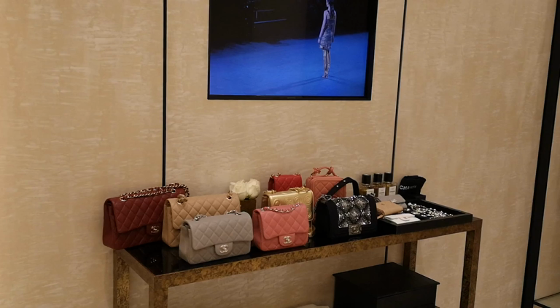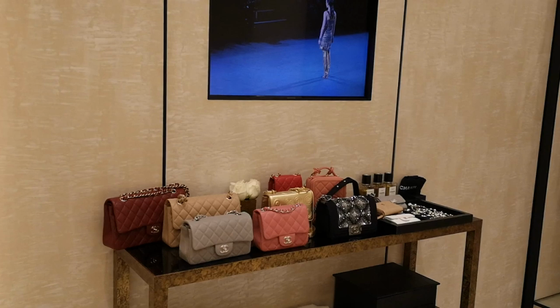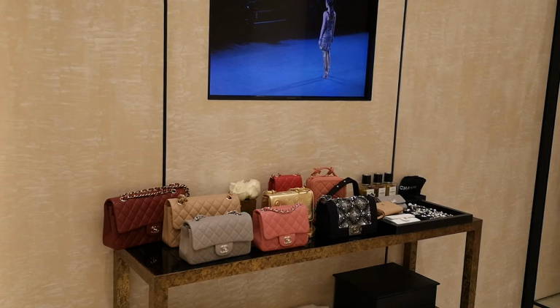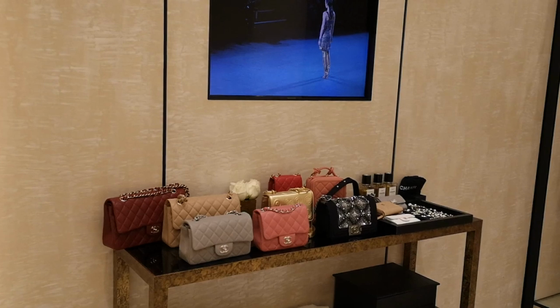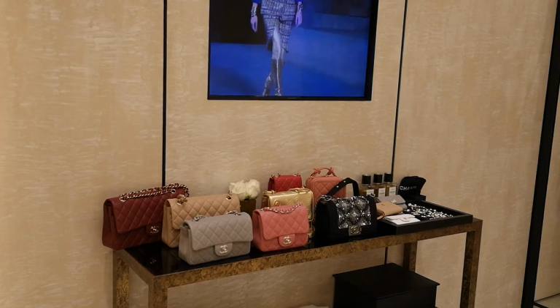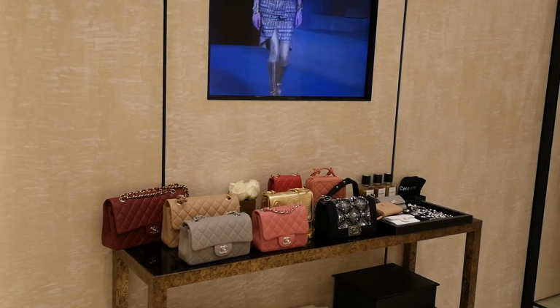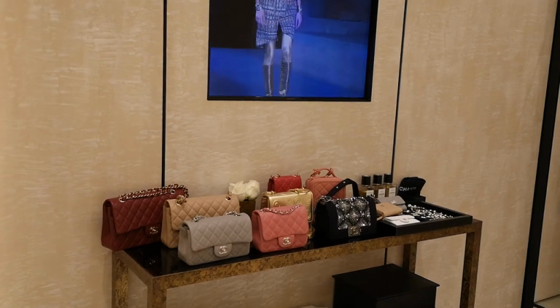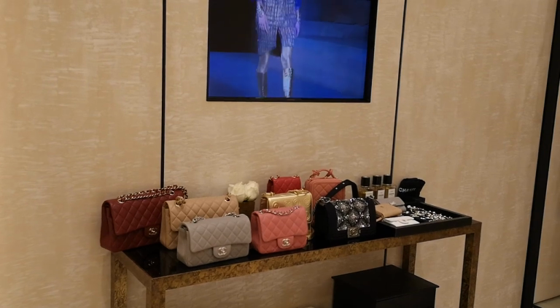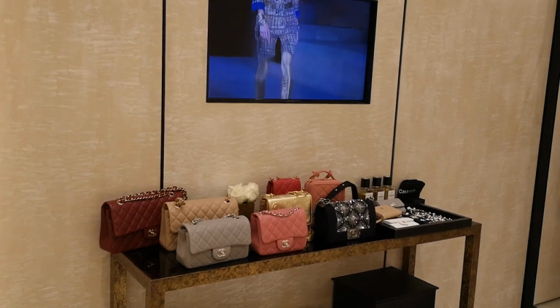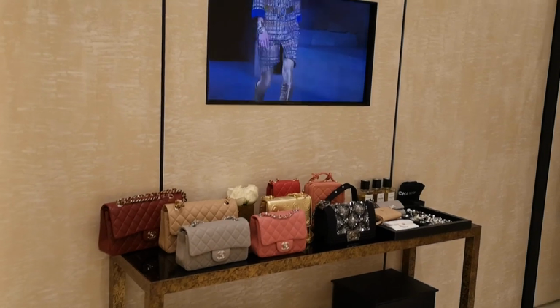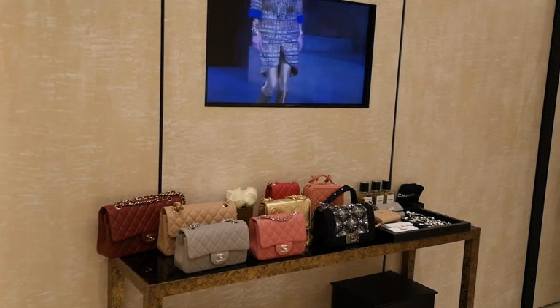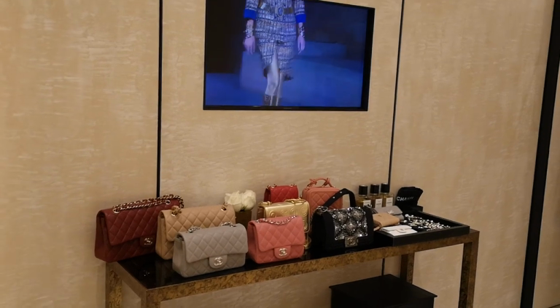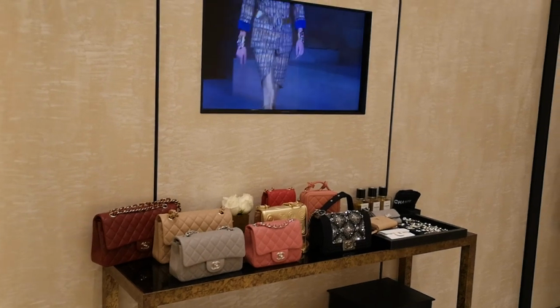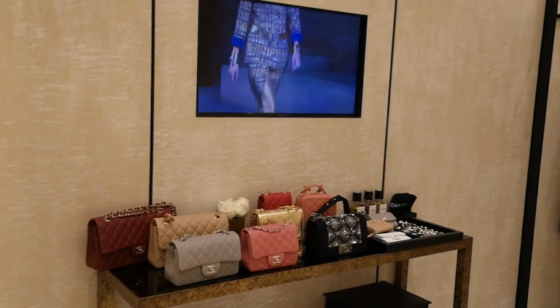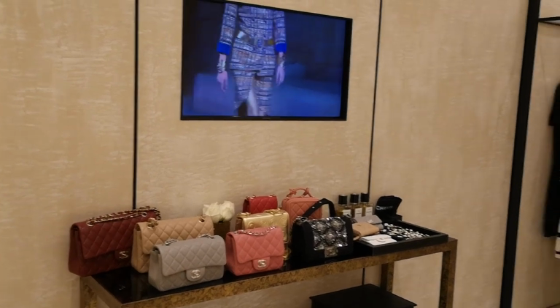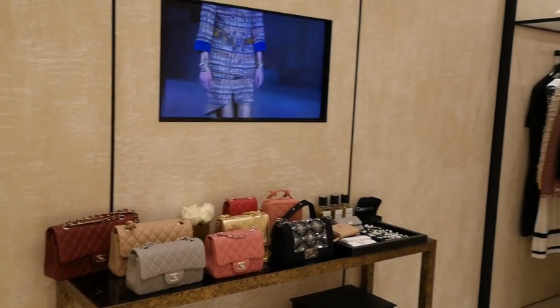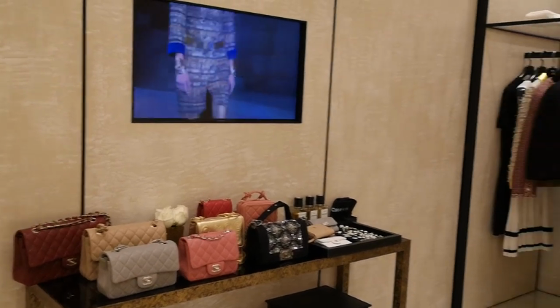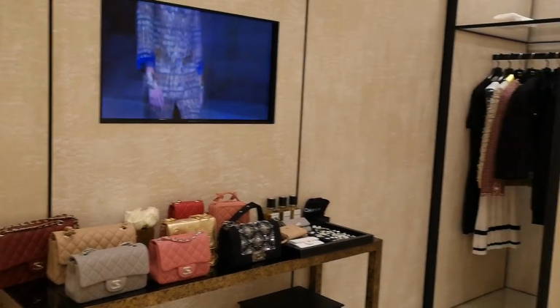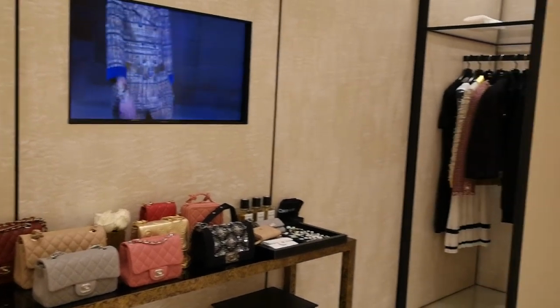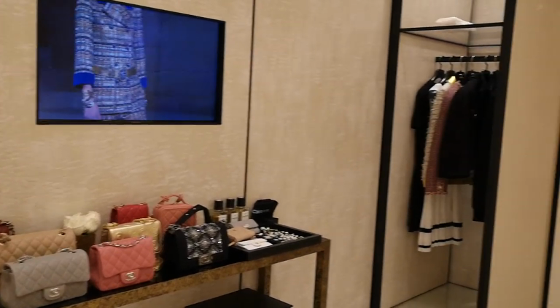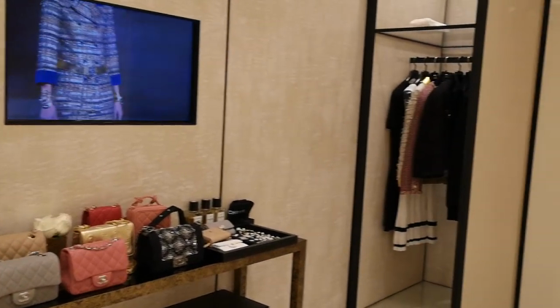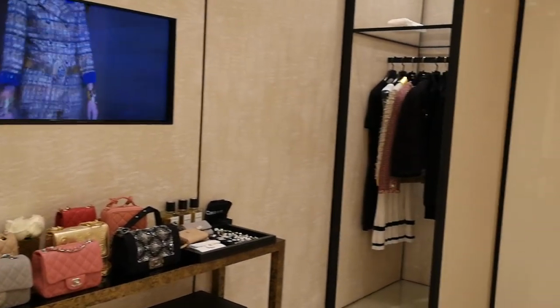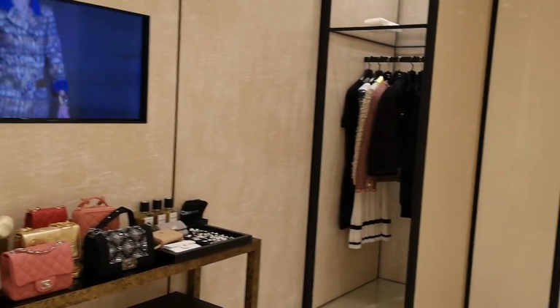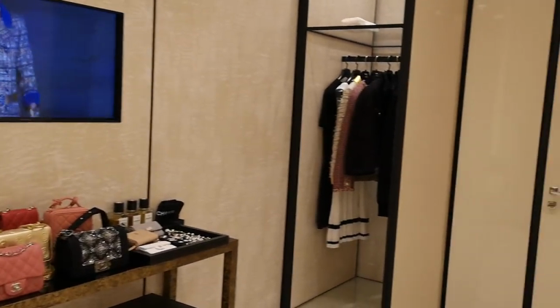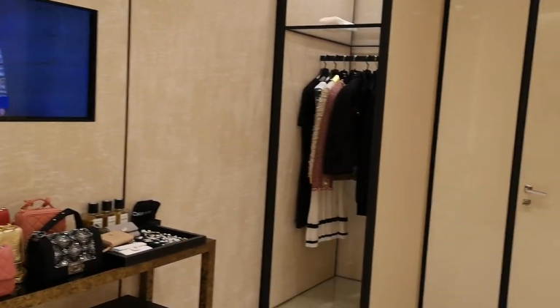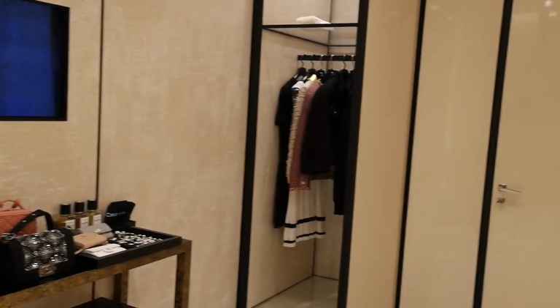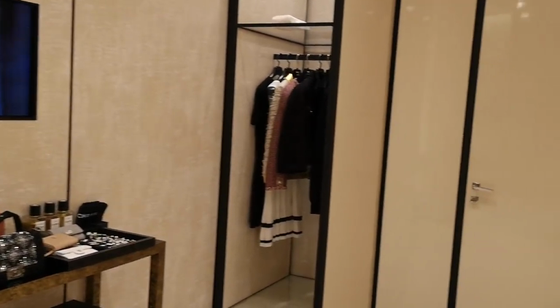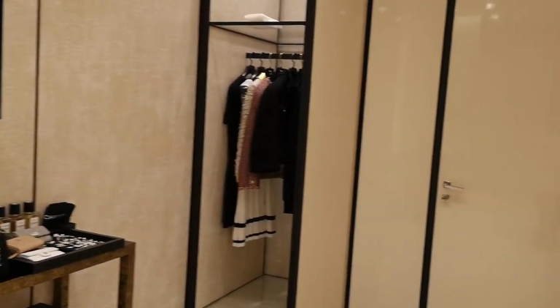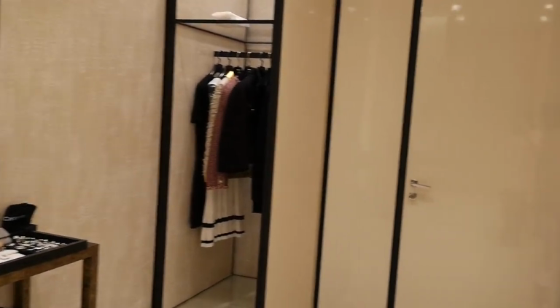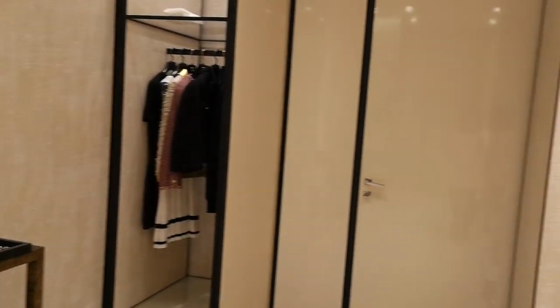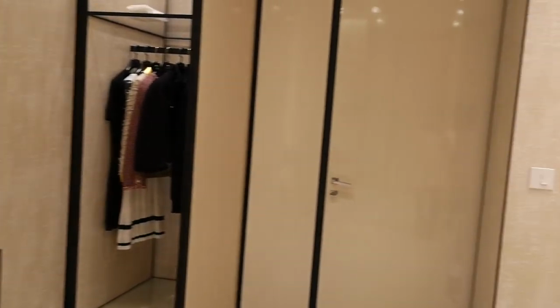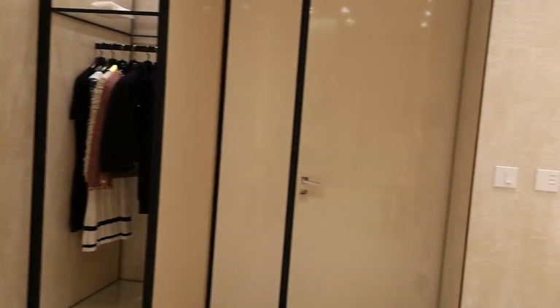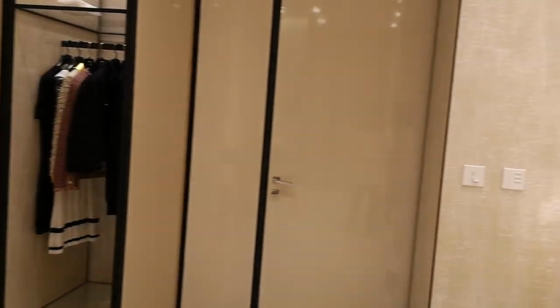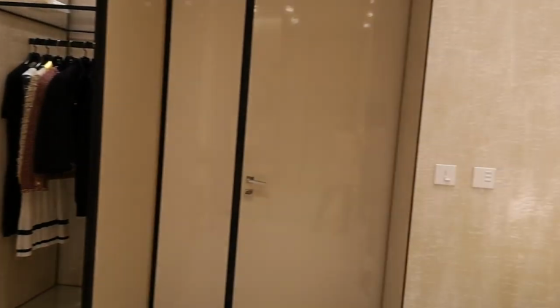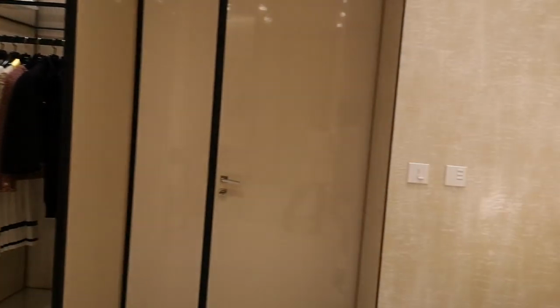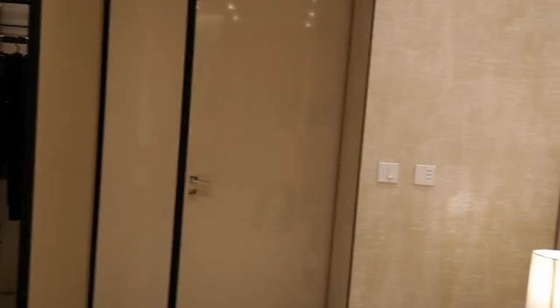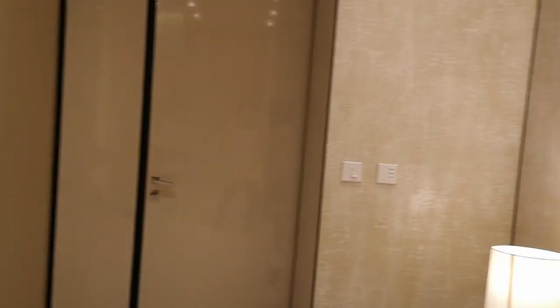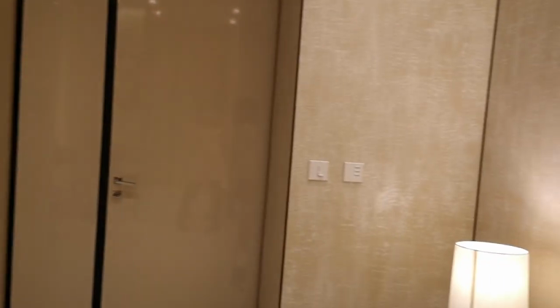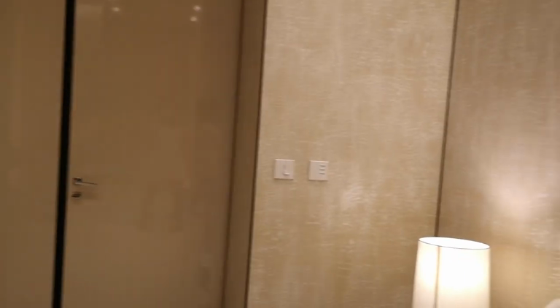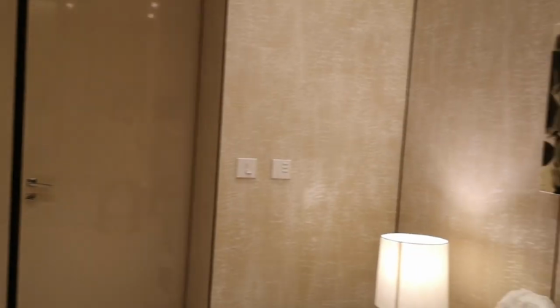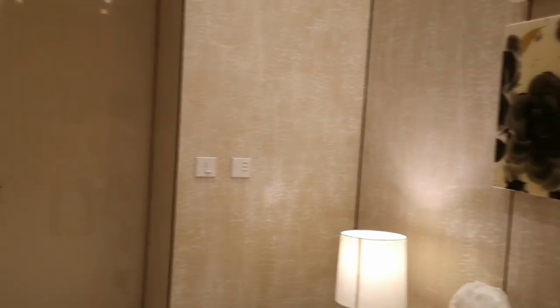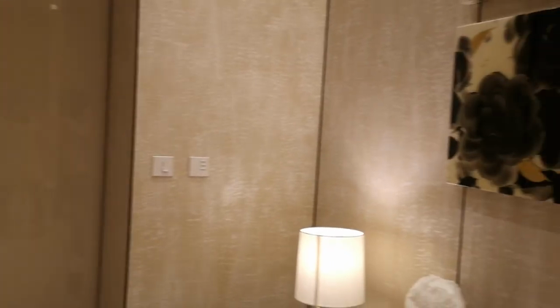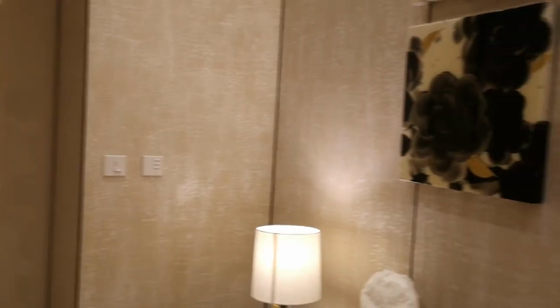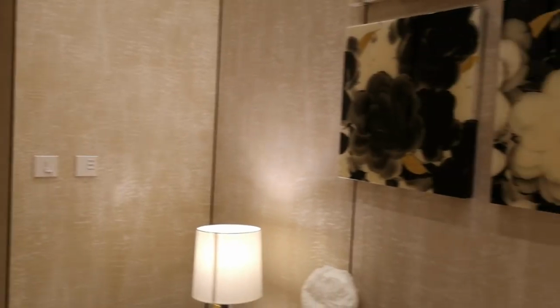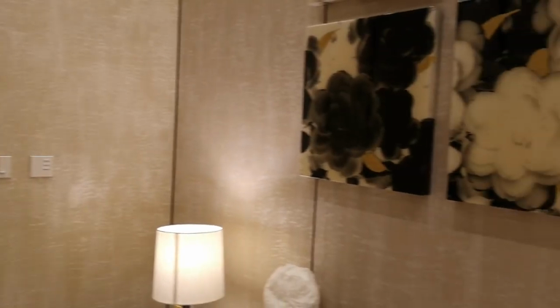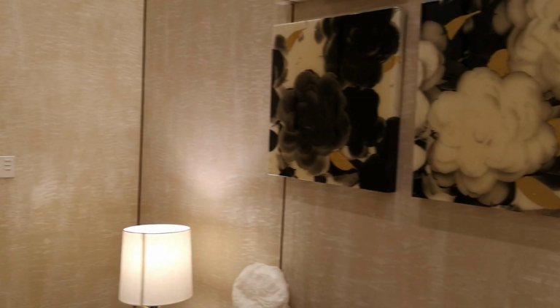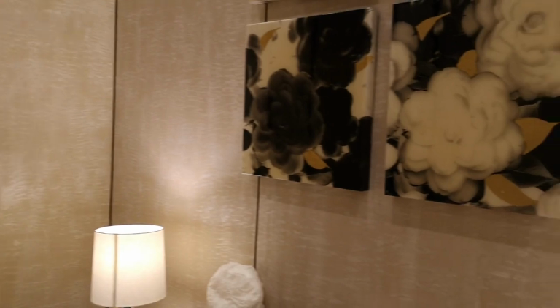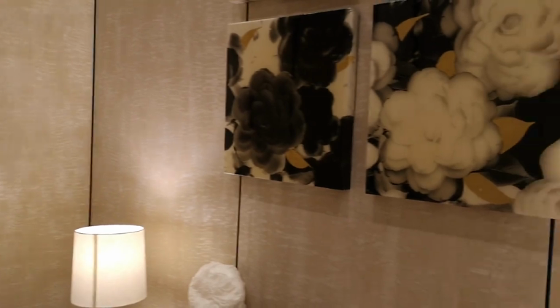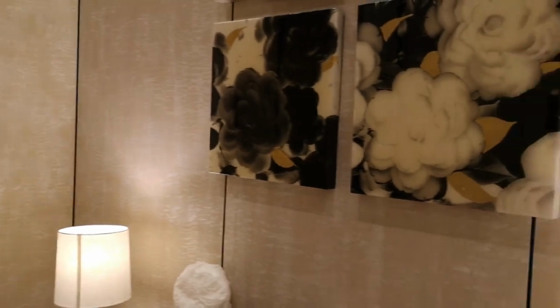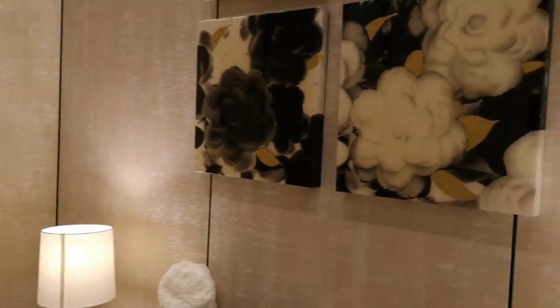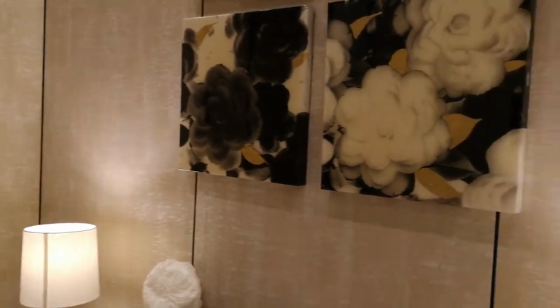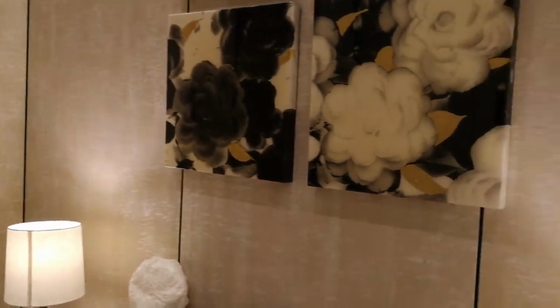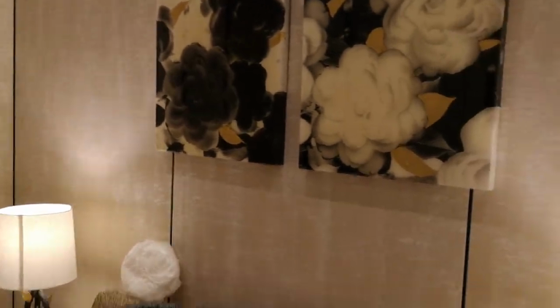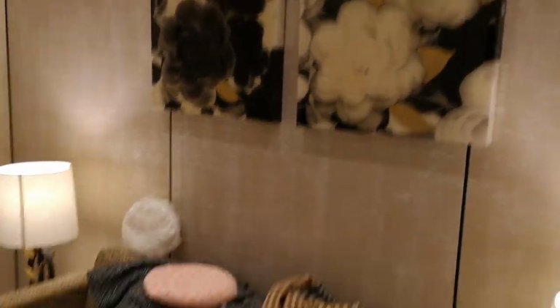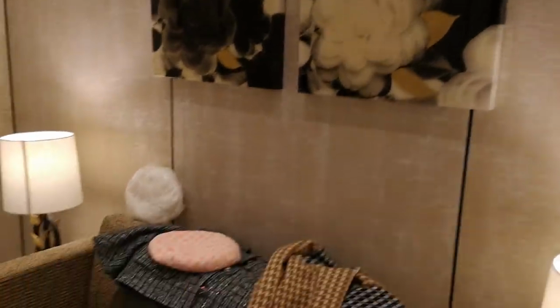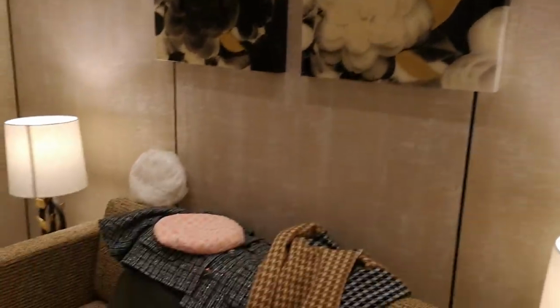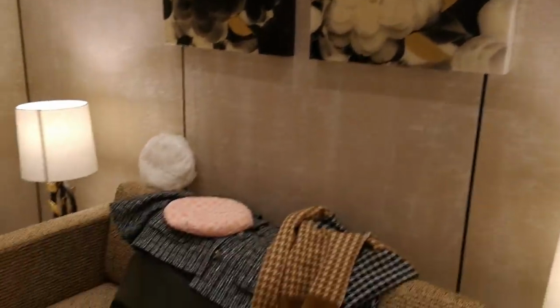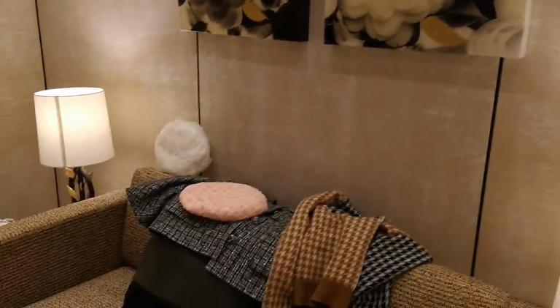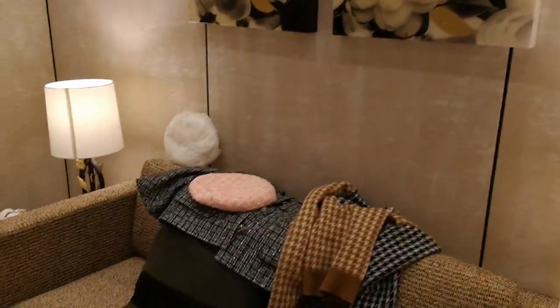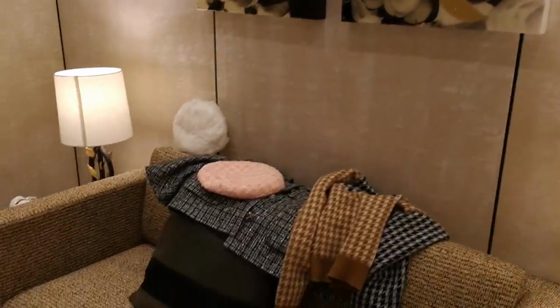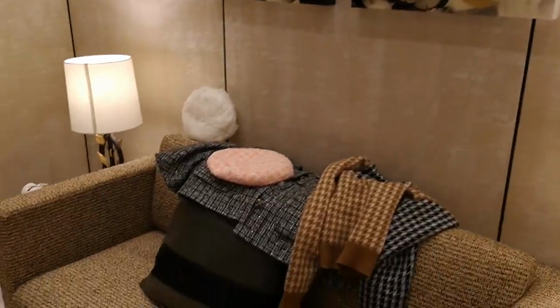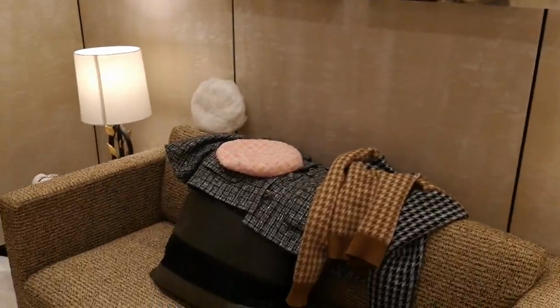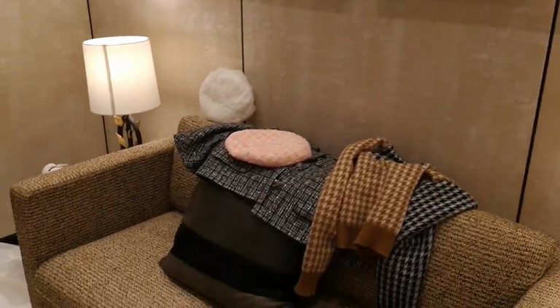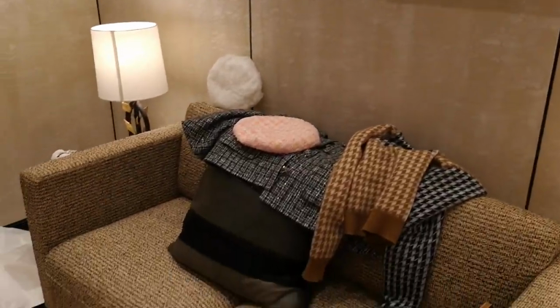Hey guys, I'm at the Chanel VIP room trying out the new clothes and bags.